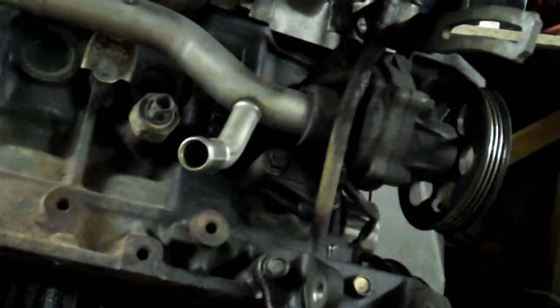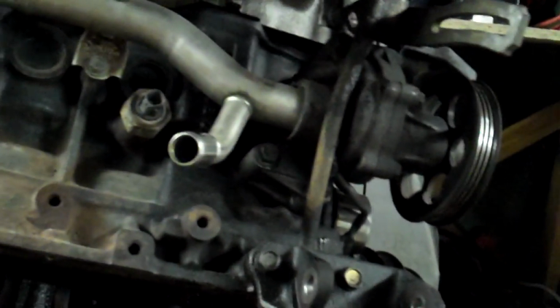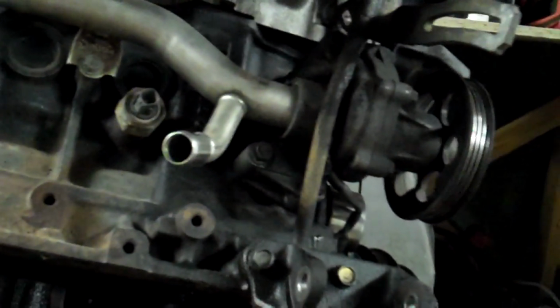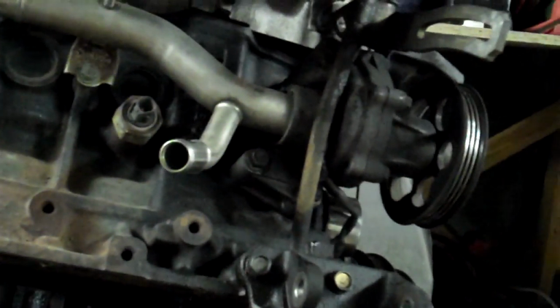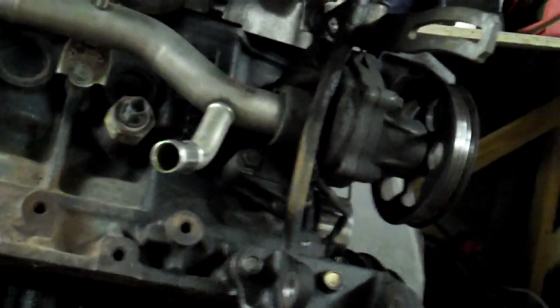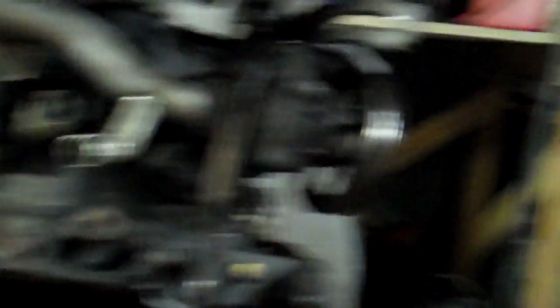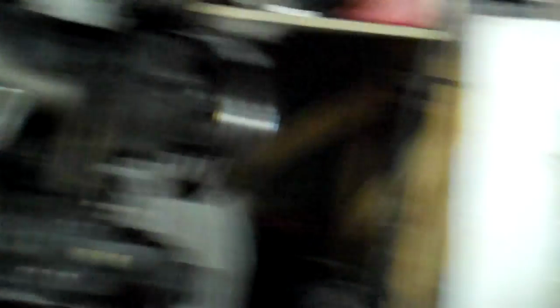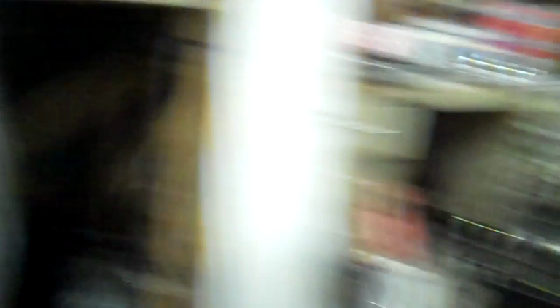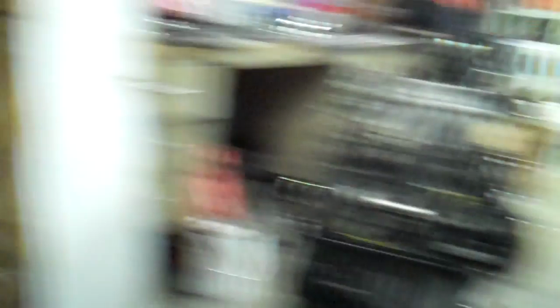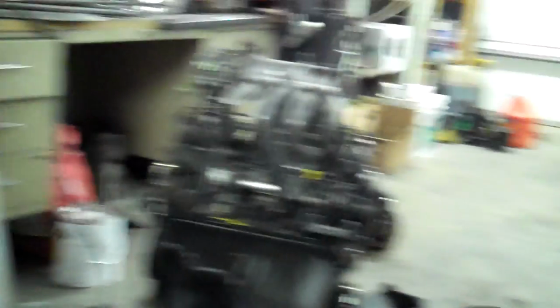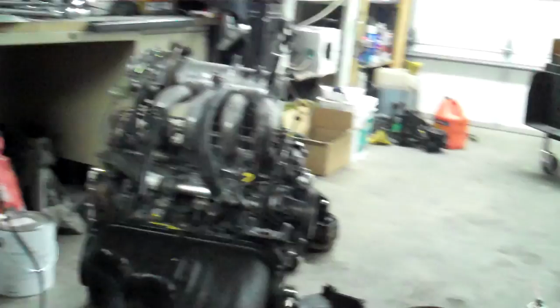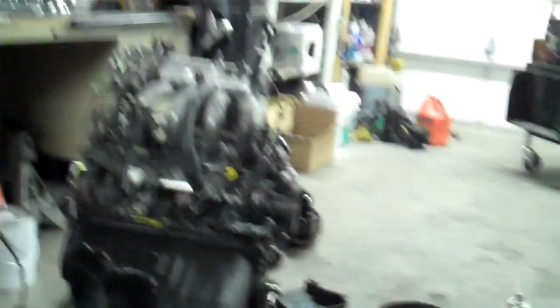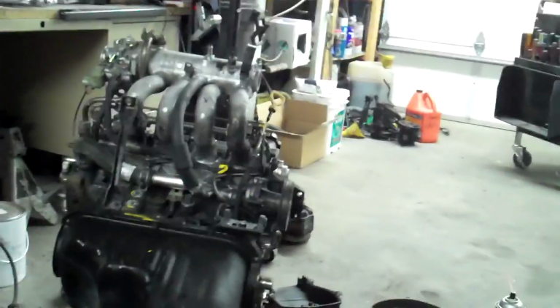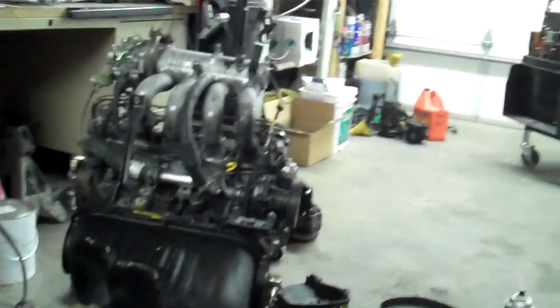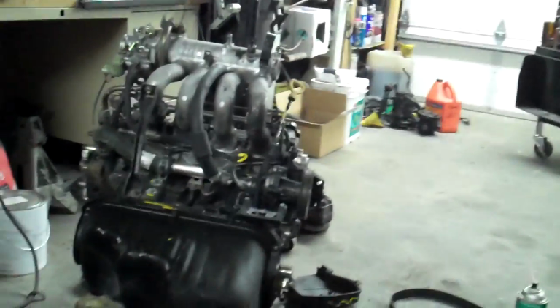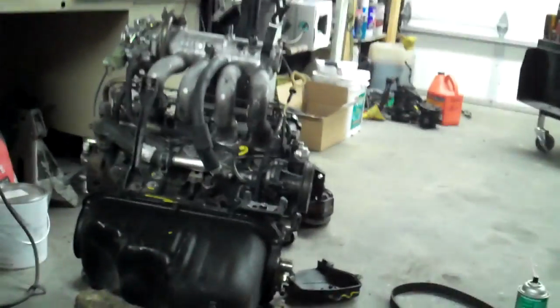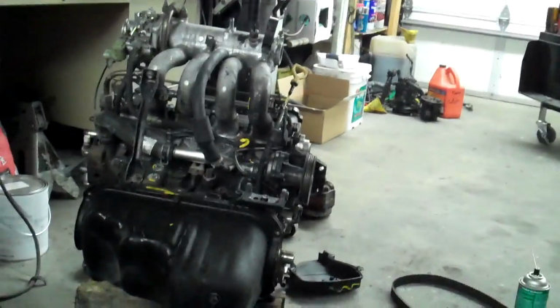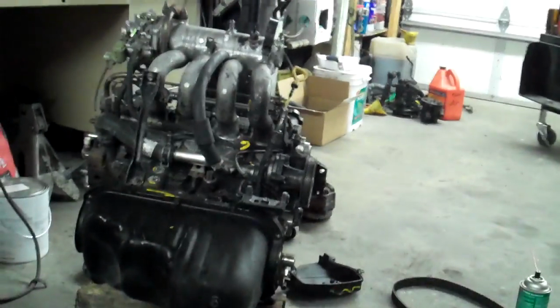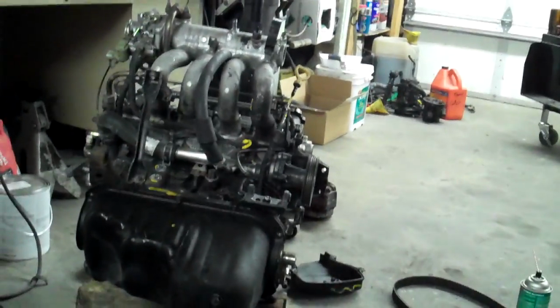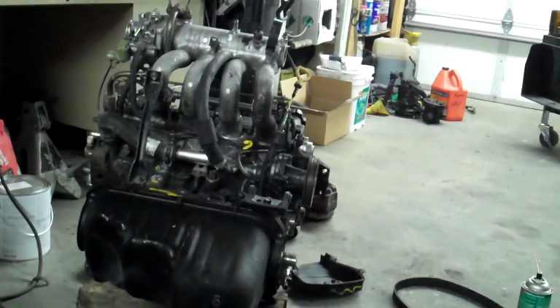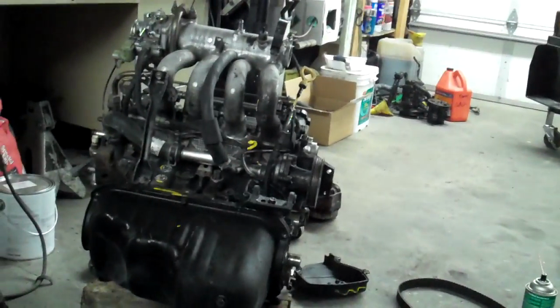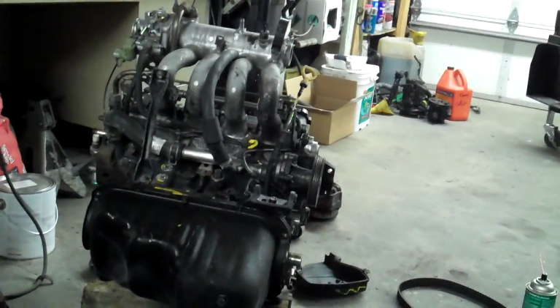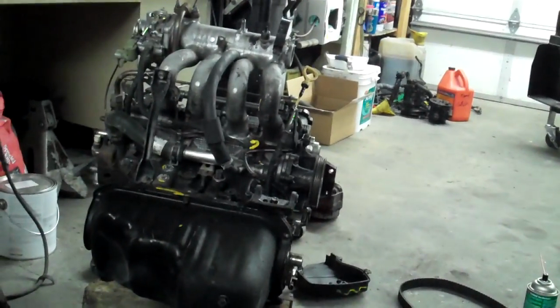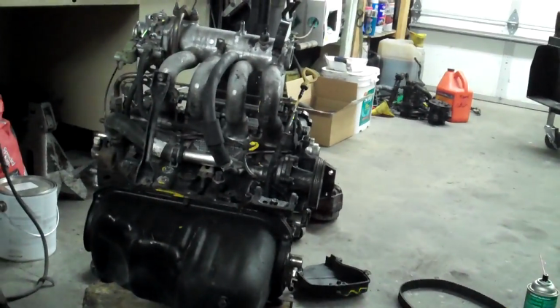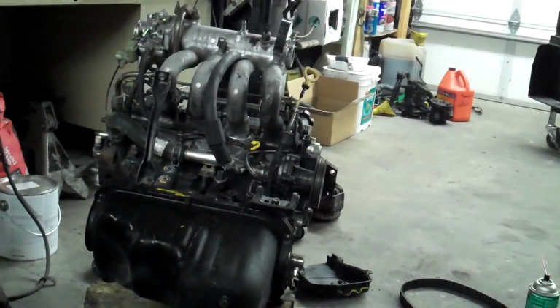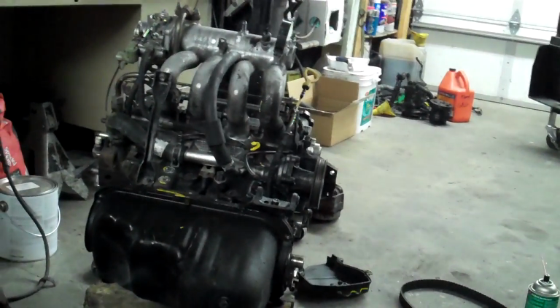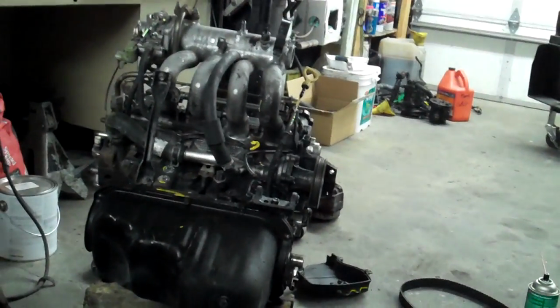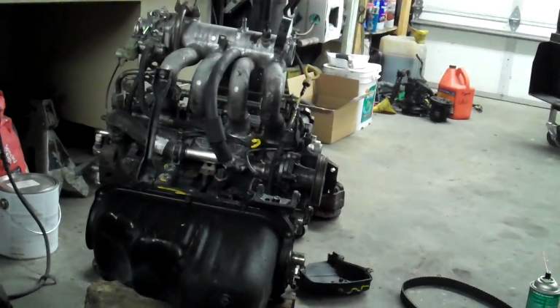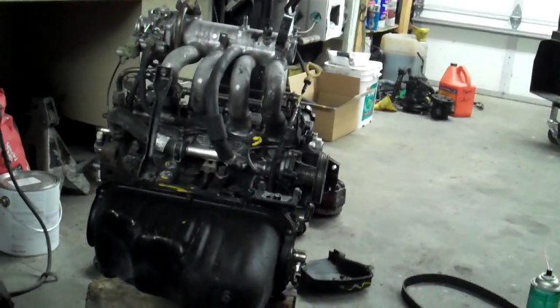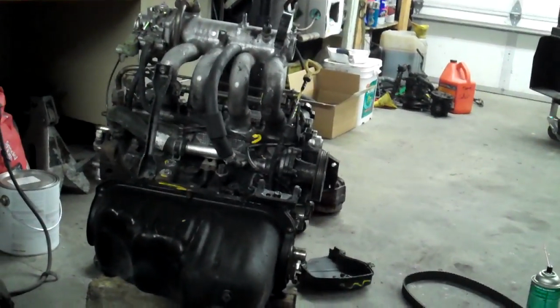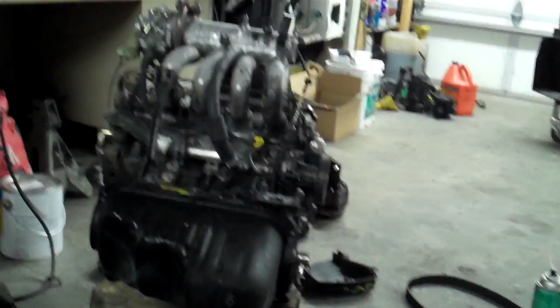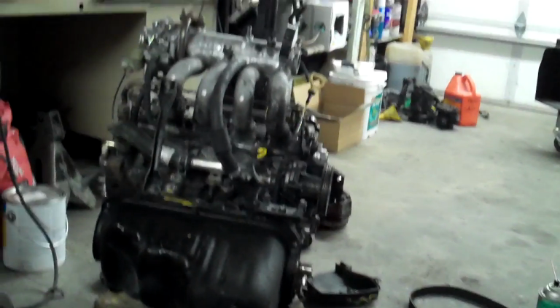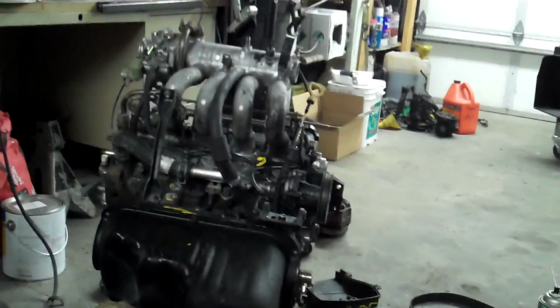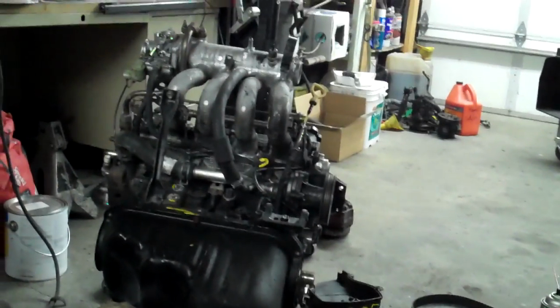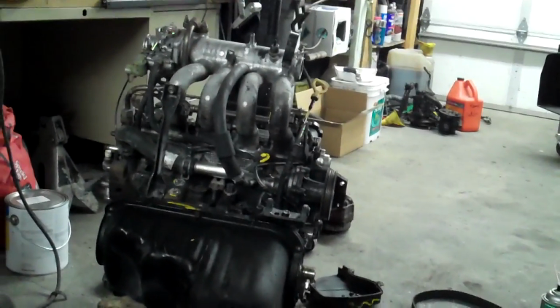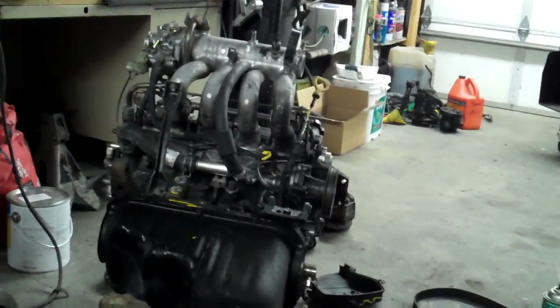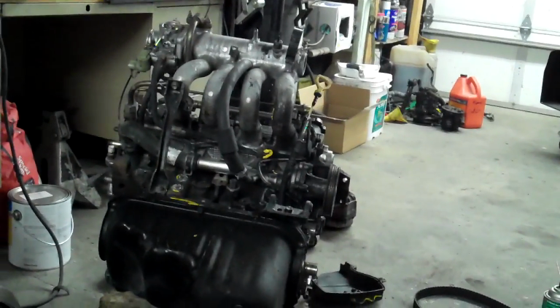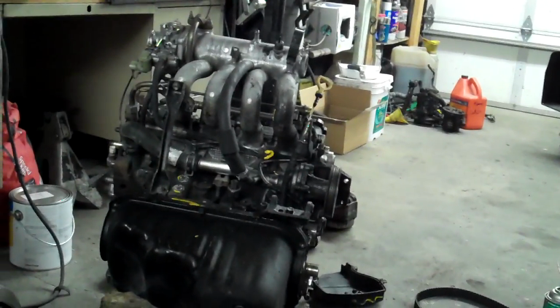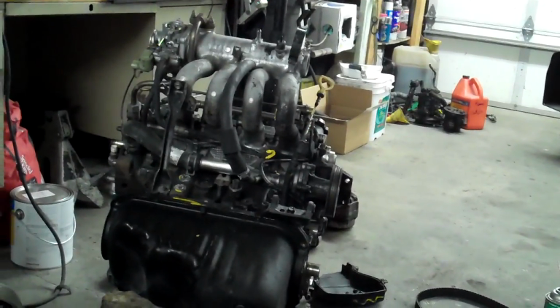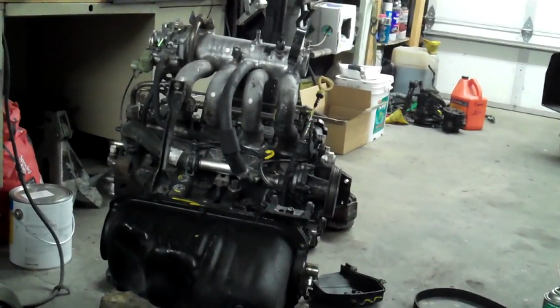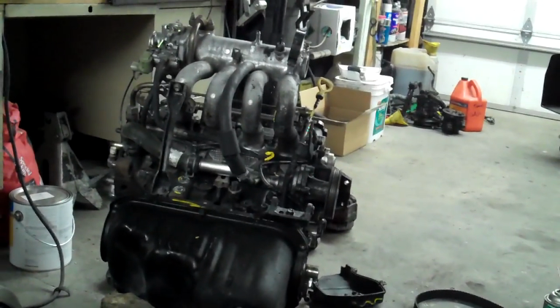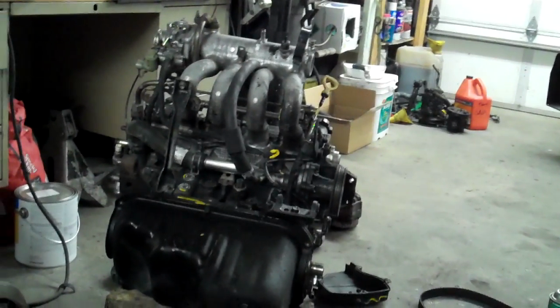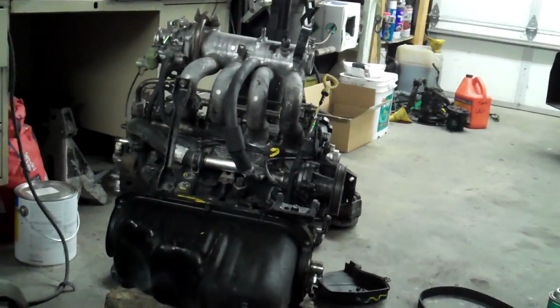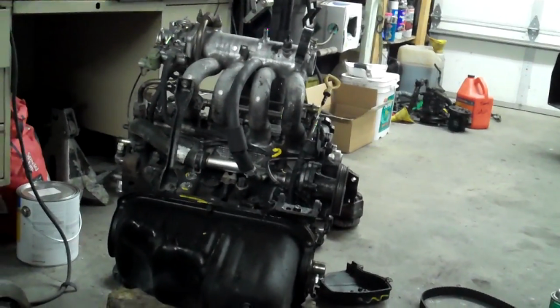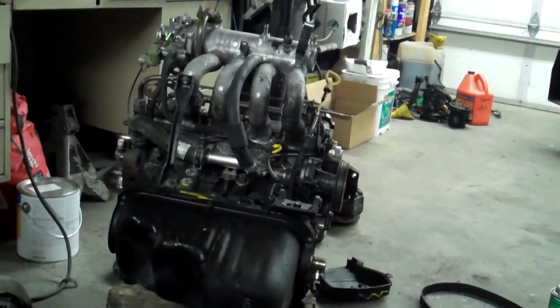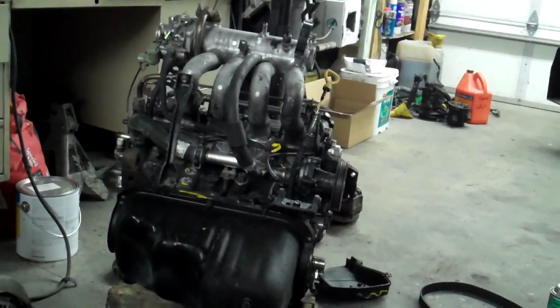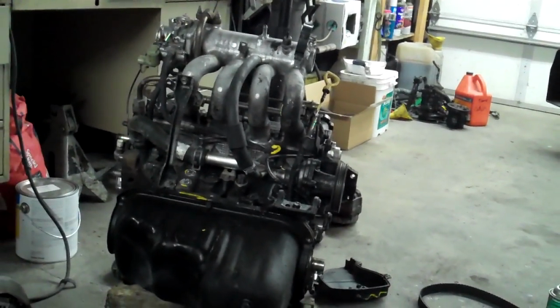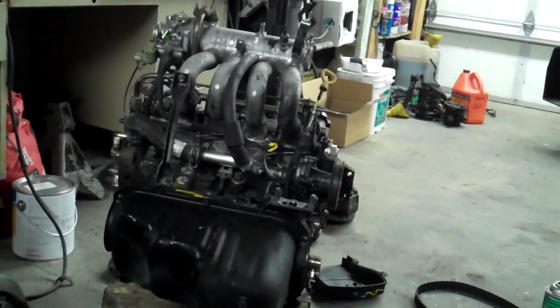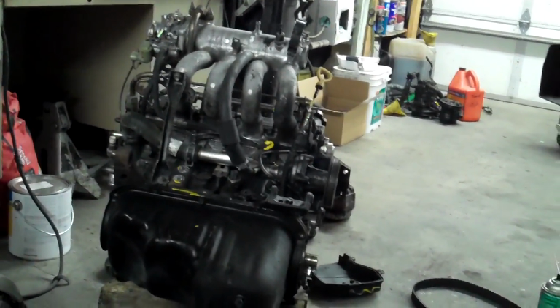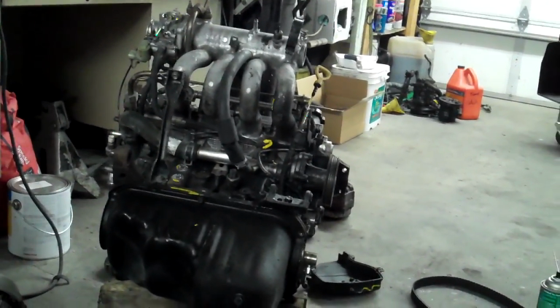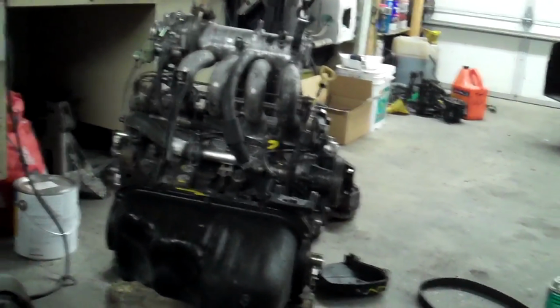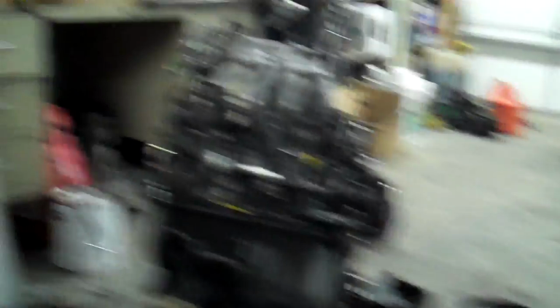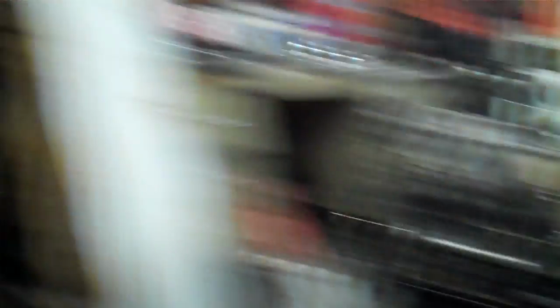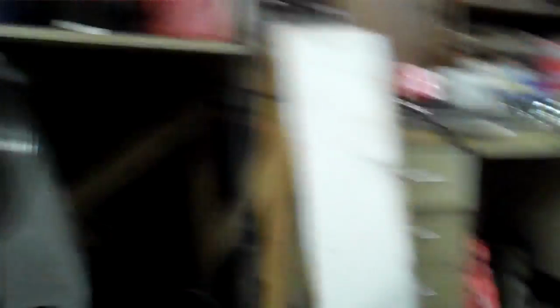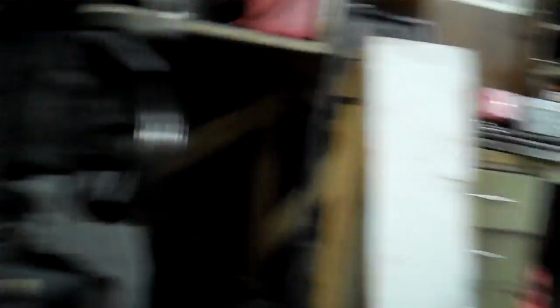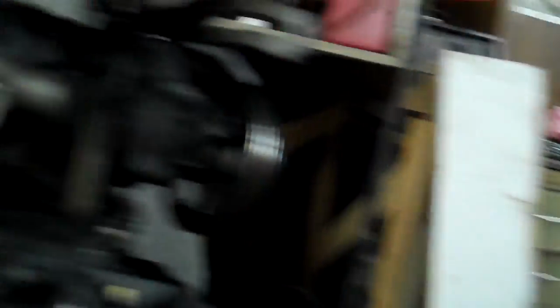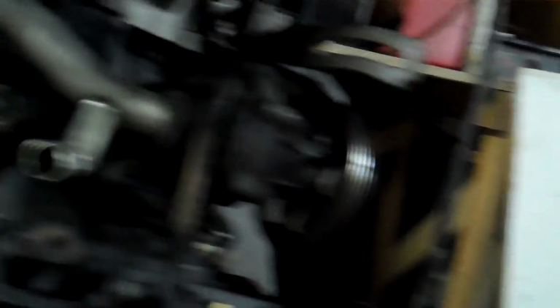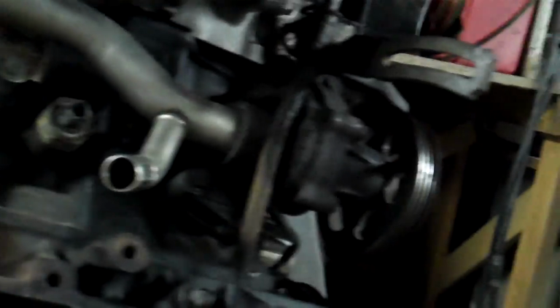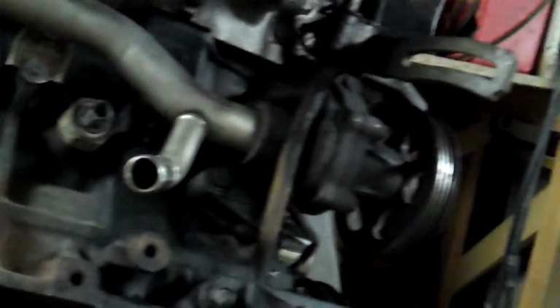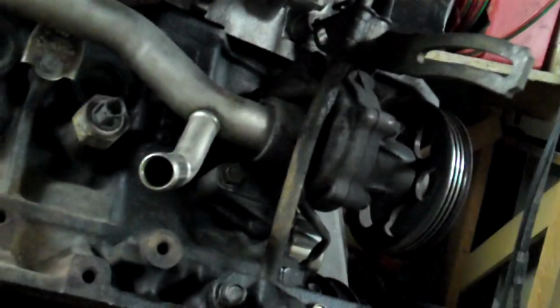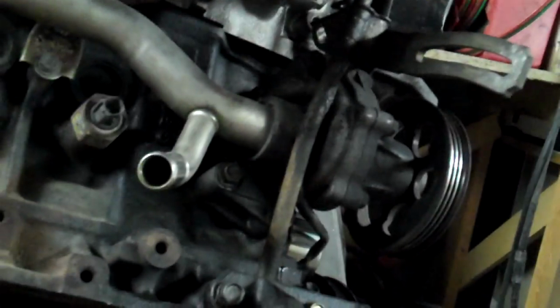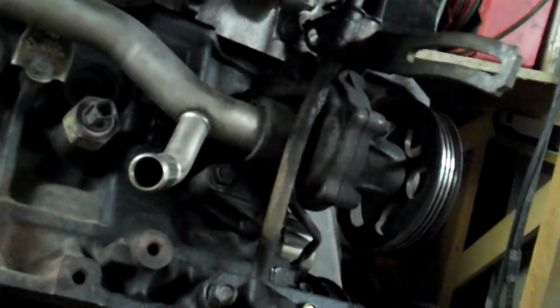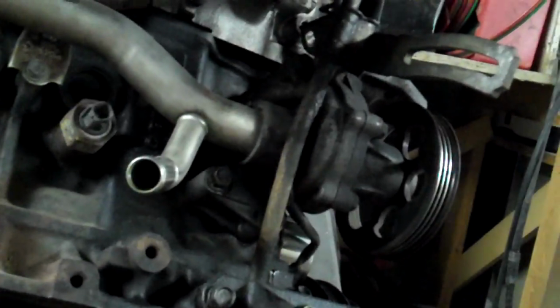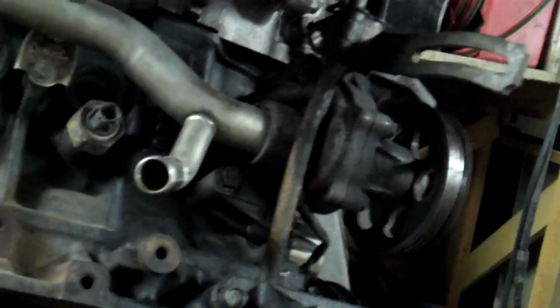Out with the old, in with the new. We're just going to do a complete motor swap. And it should be good.